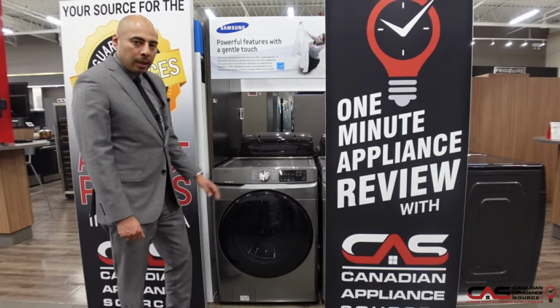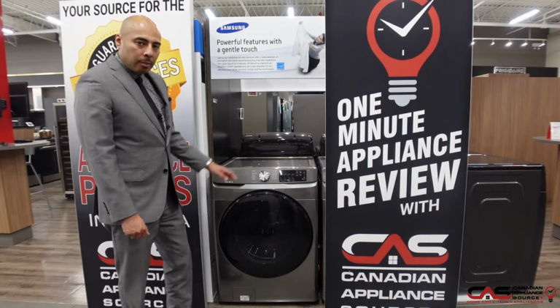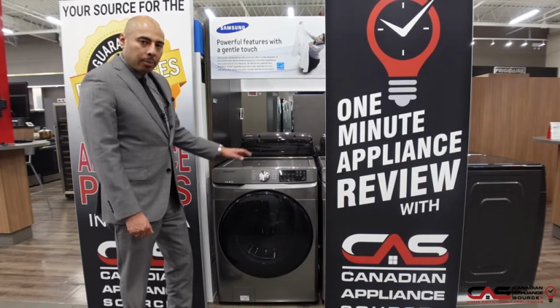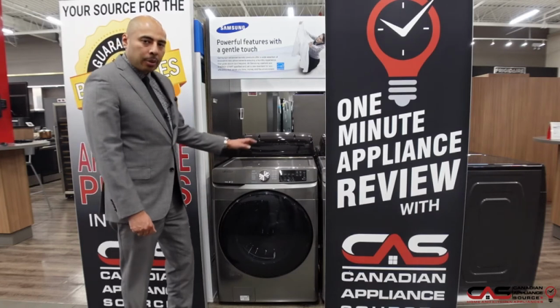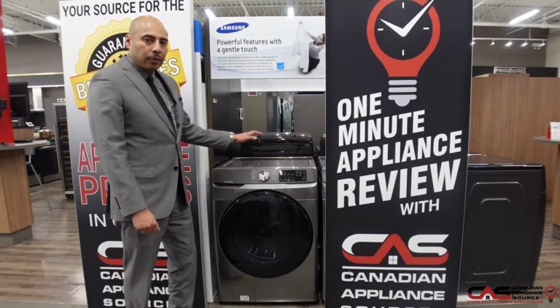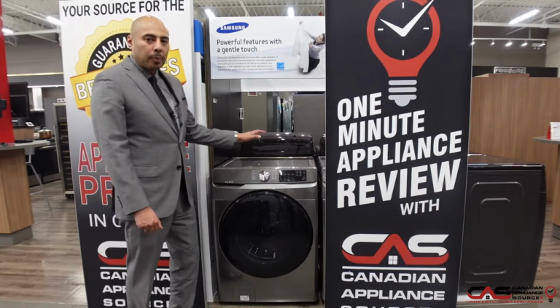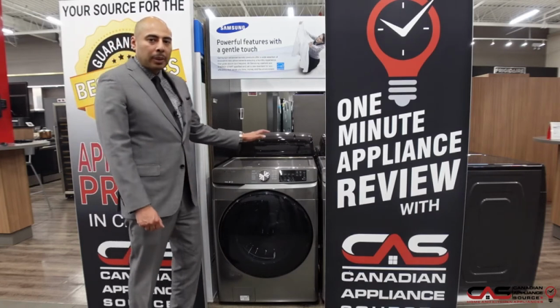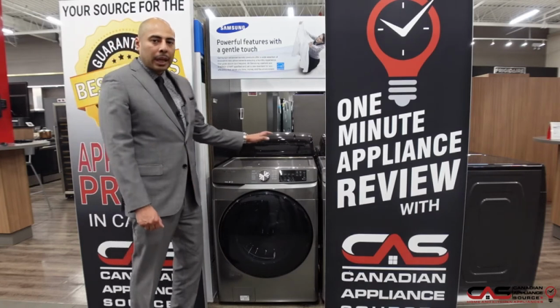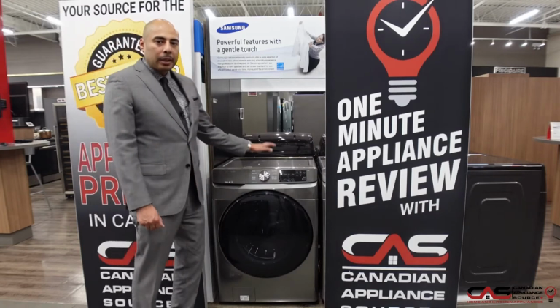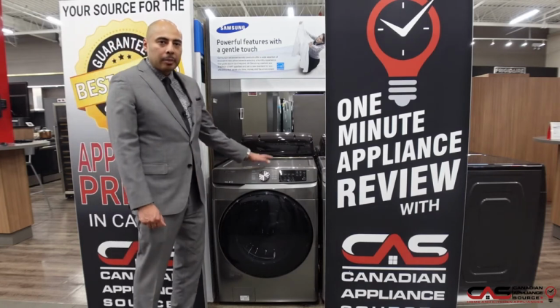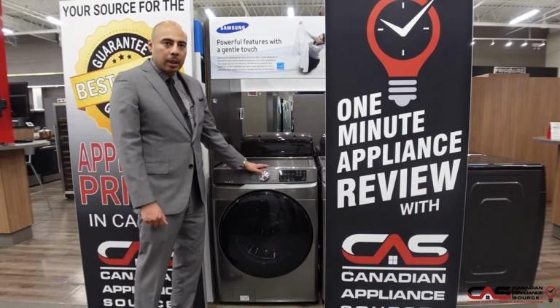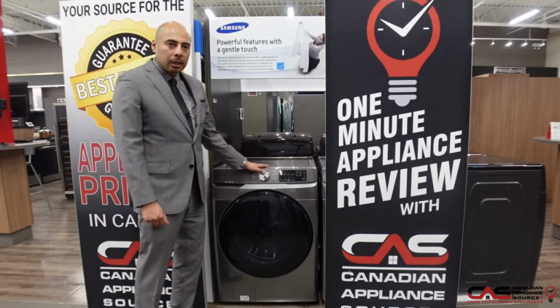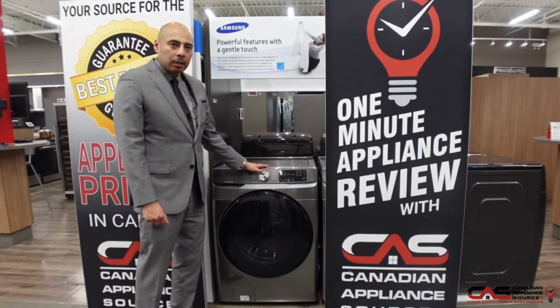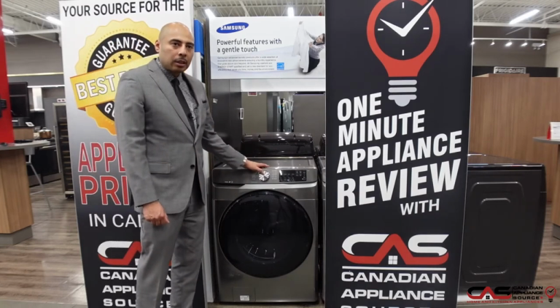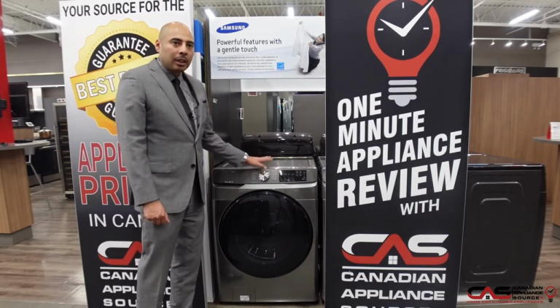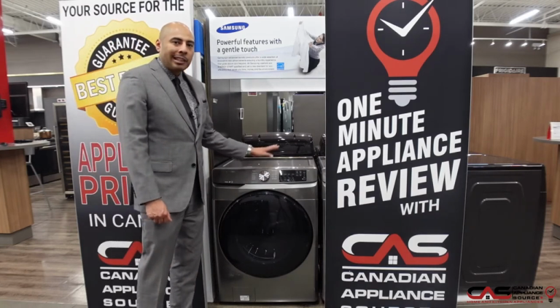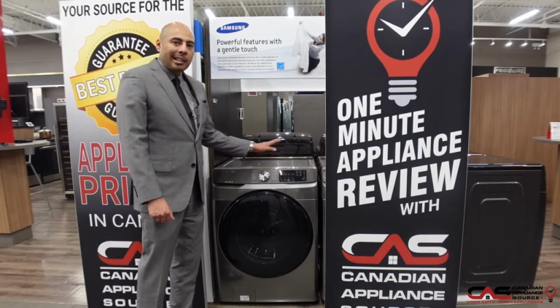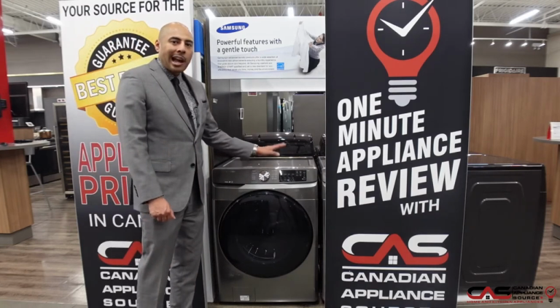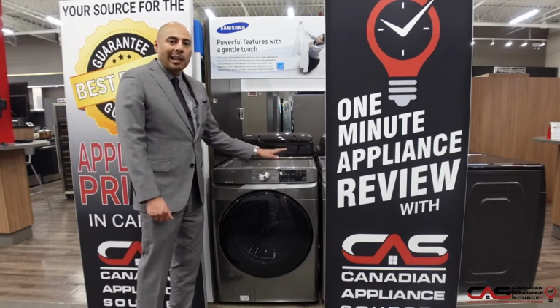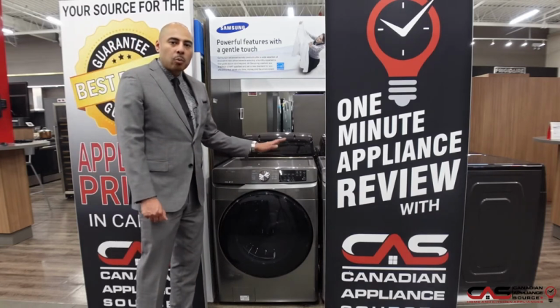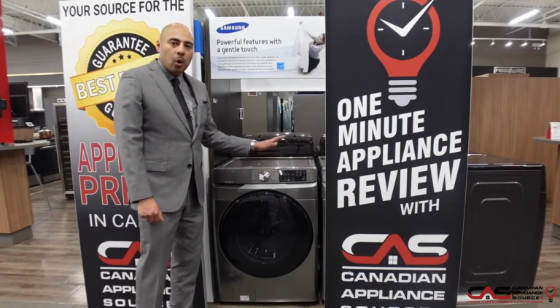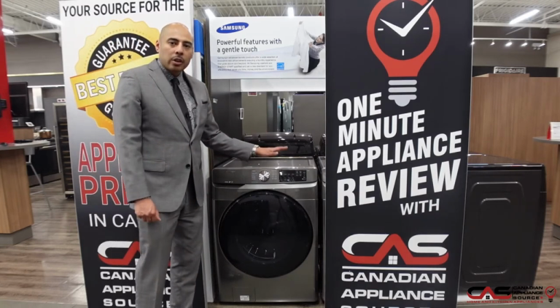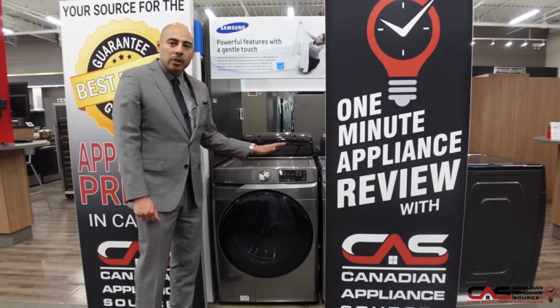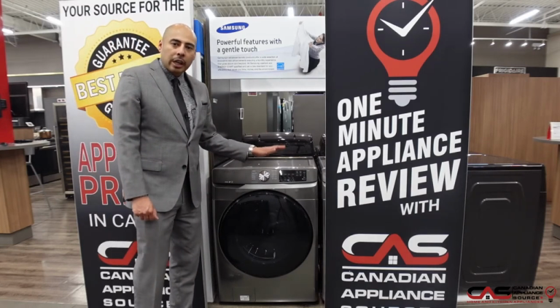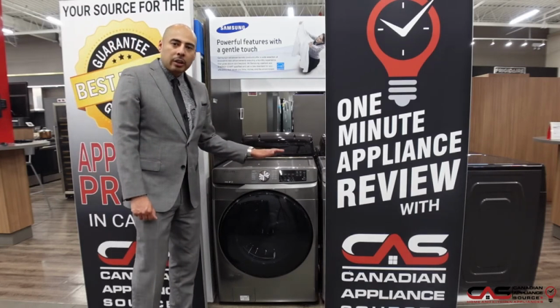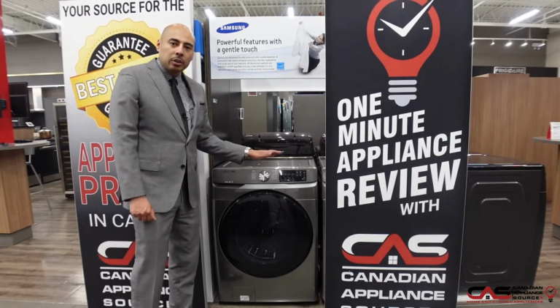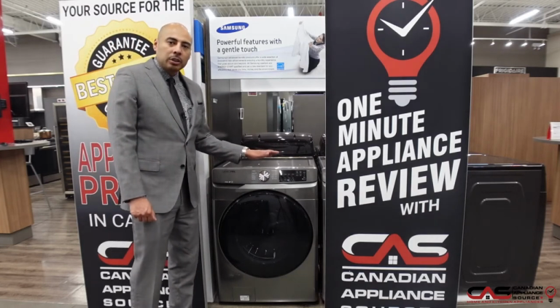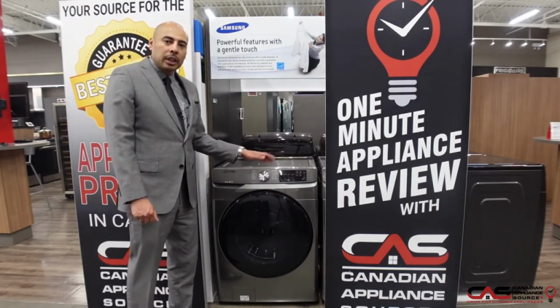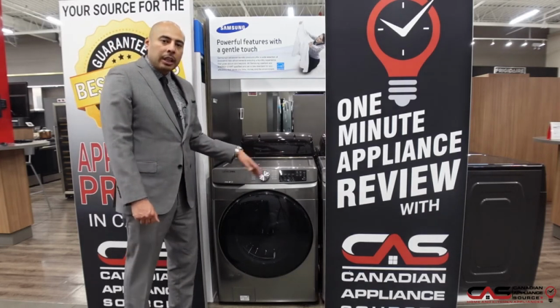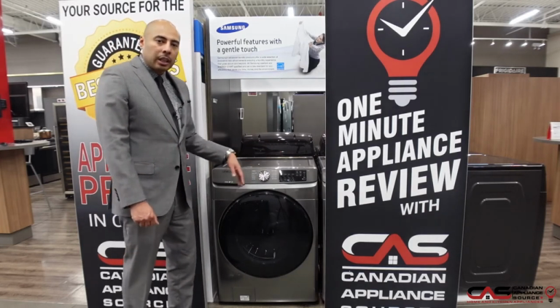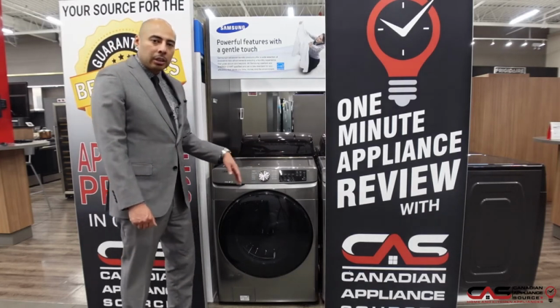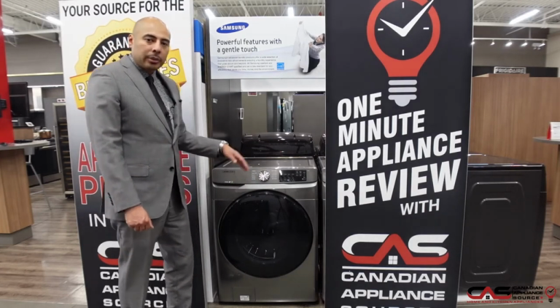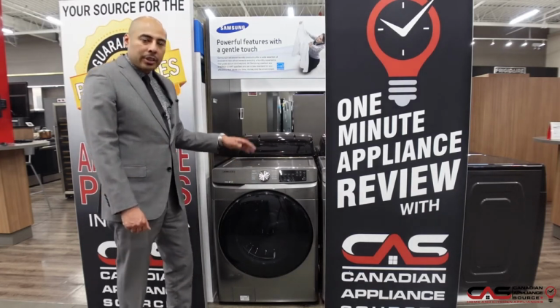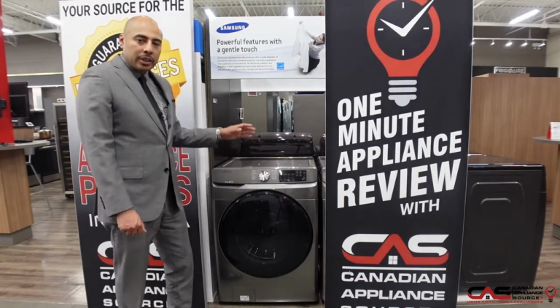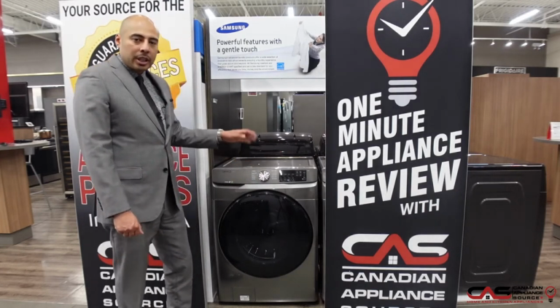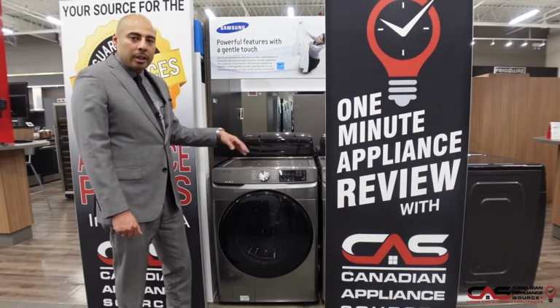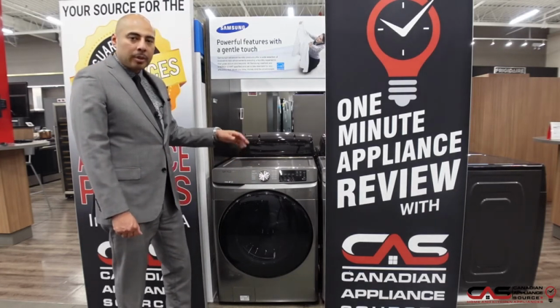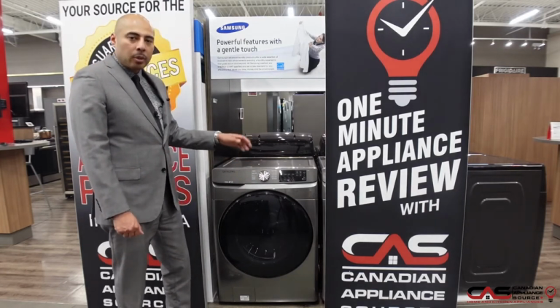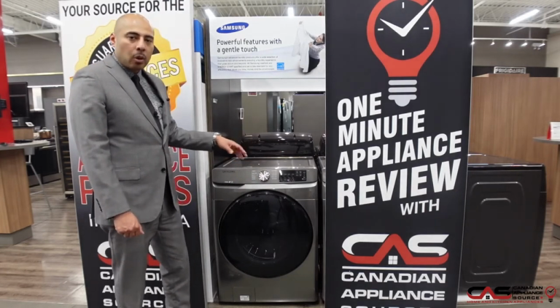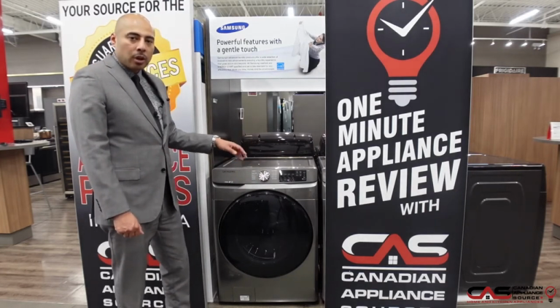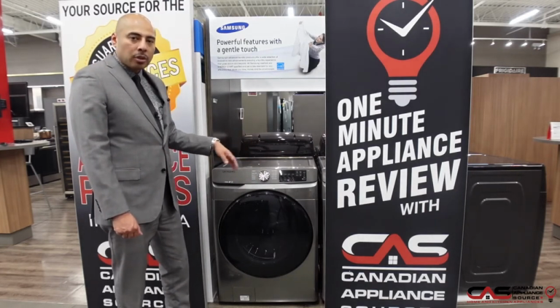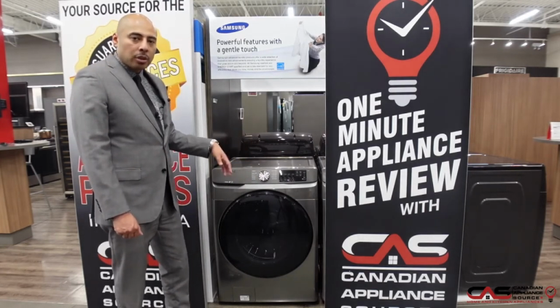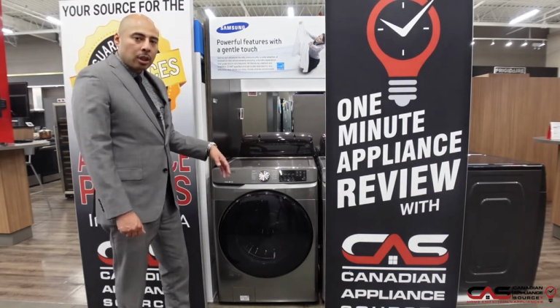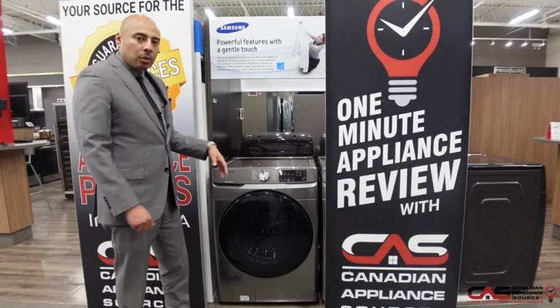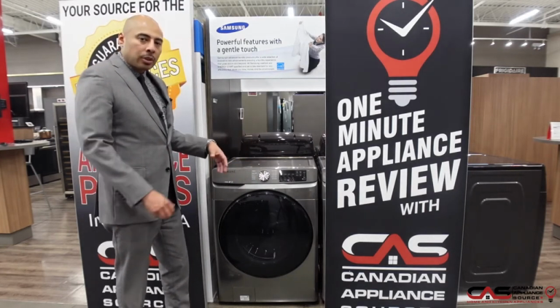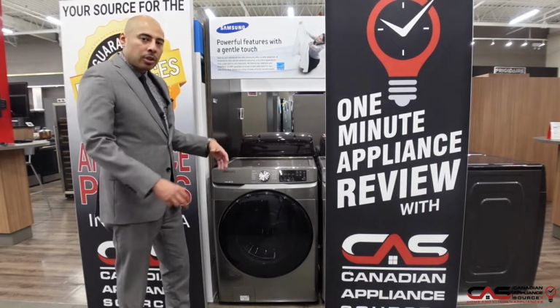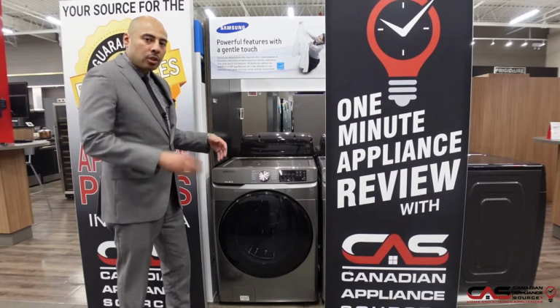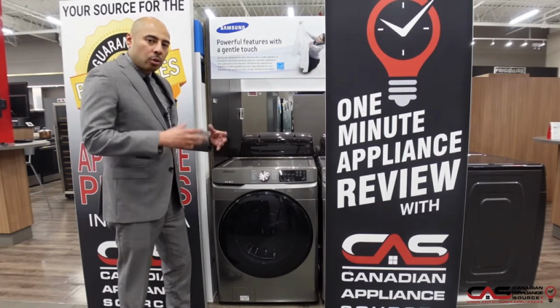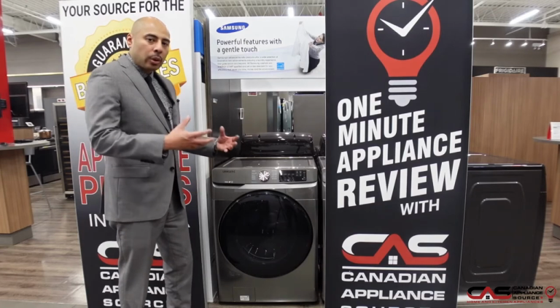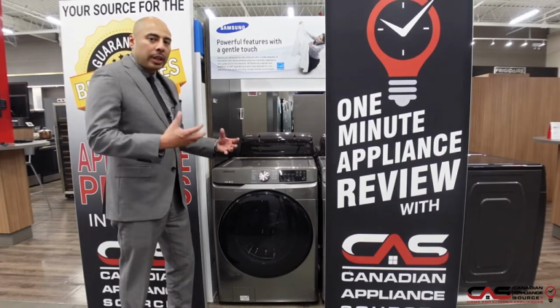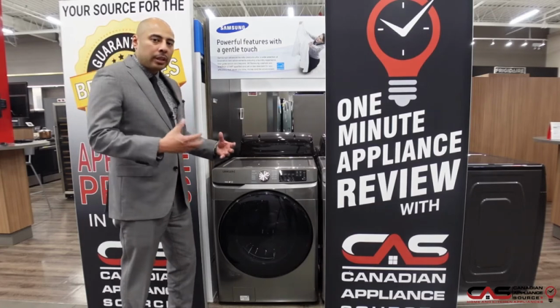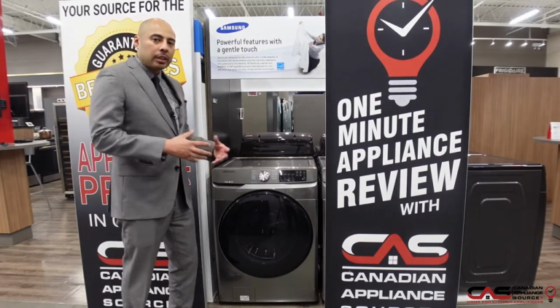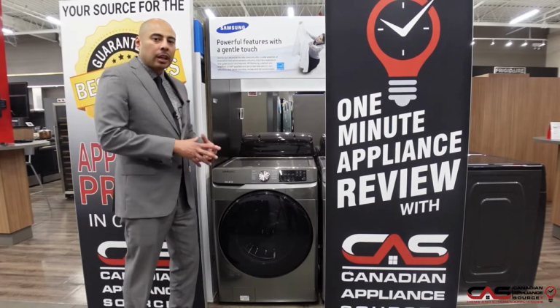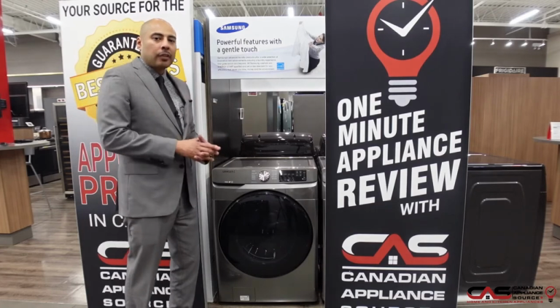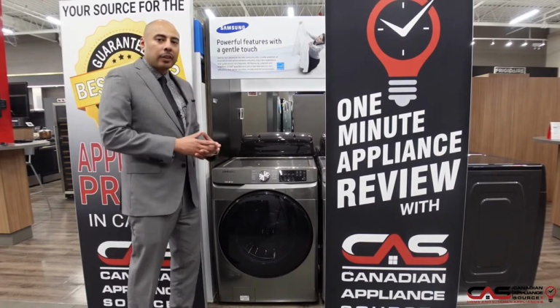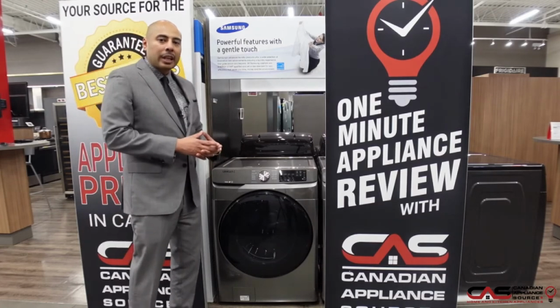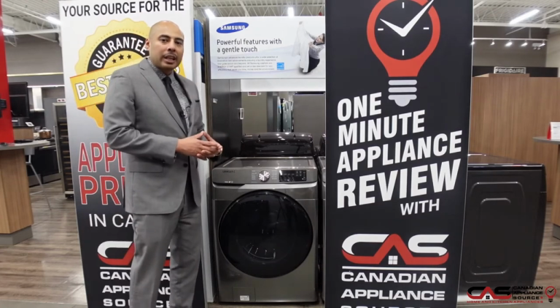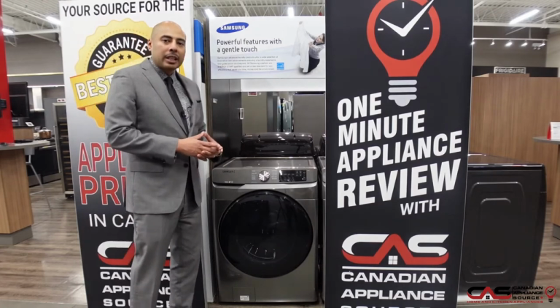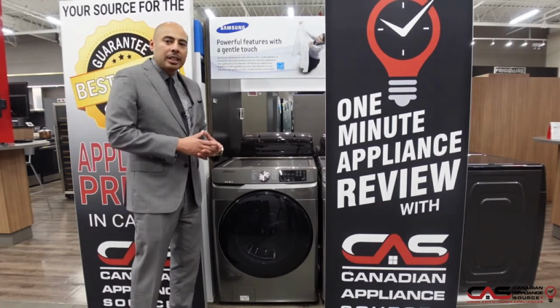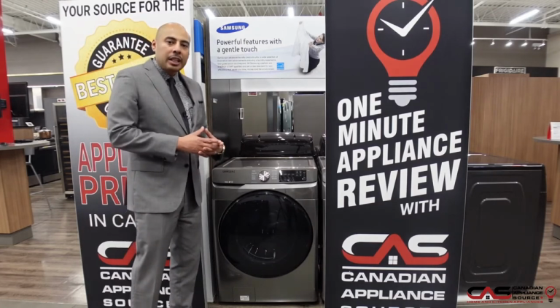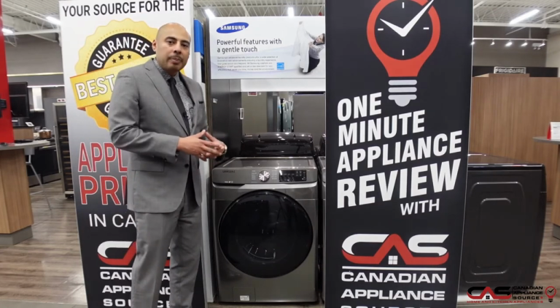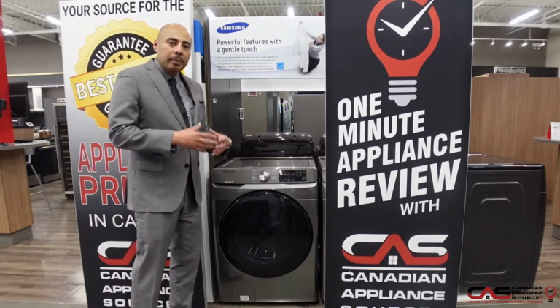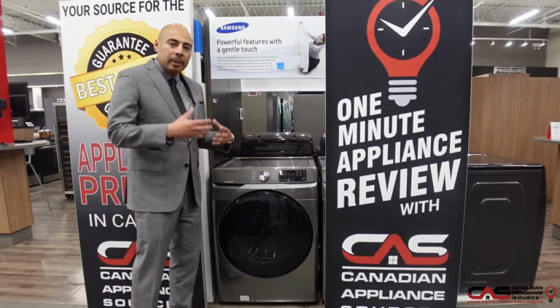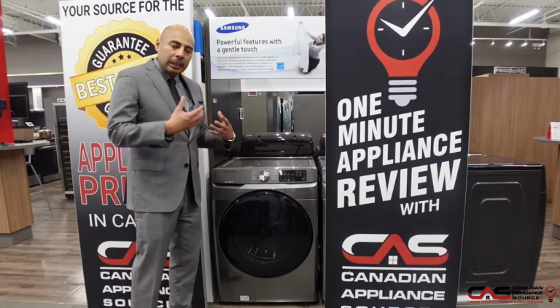Beautiful platinum color. Nine wash cycles. Includes steam in the washer, which is great for getting a deep clean.